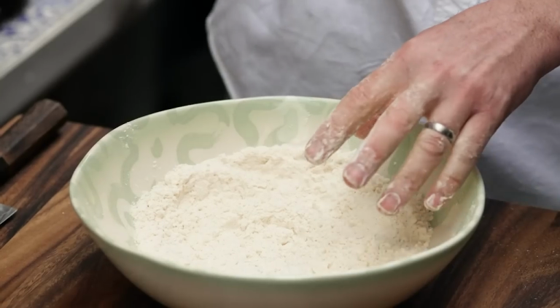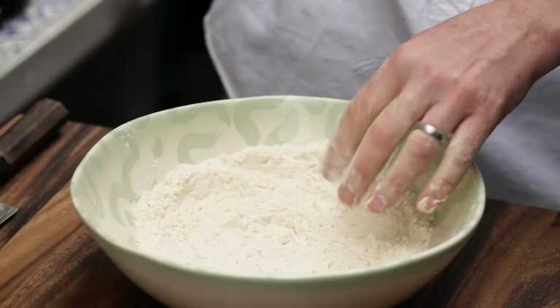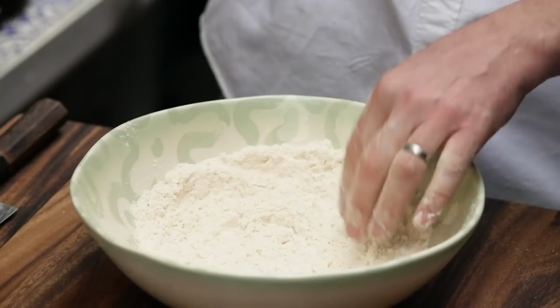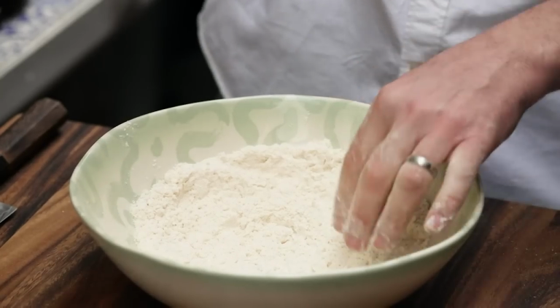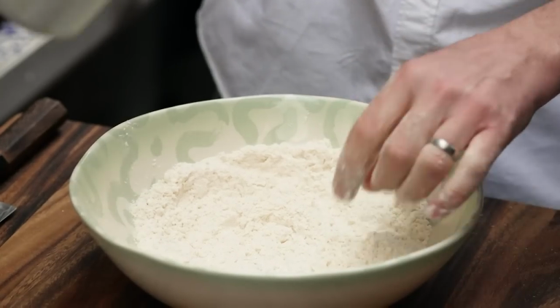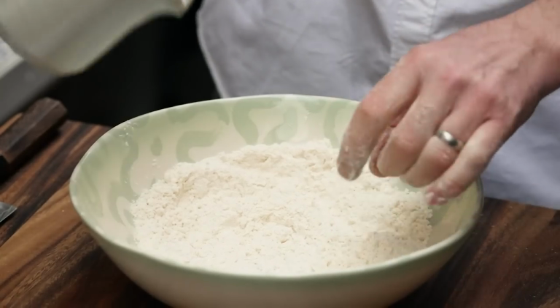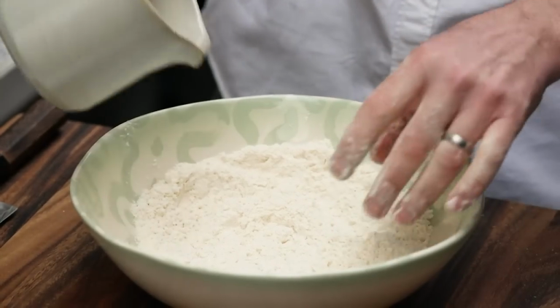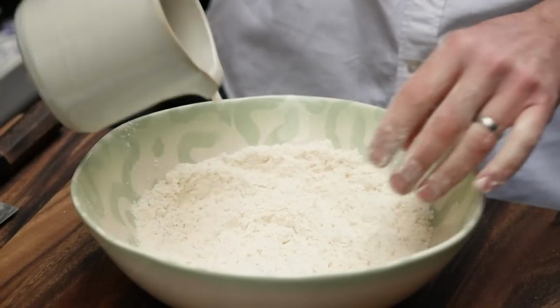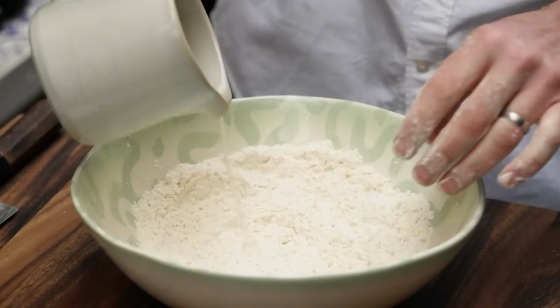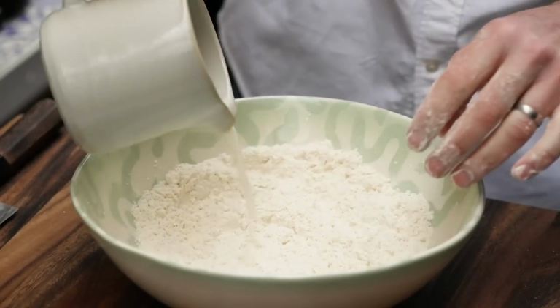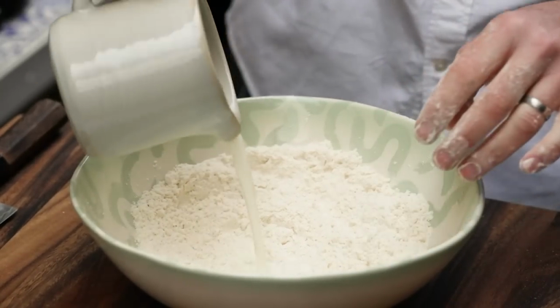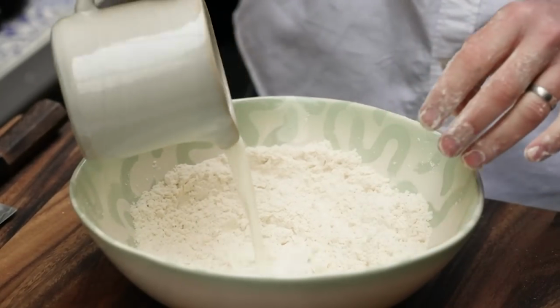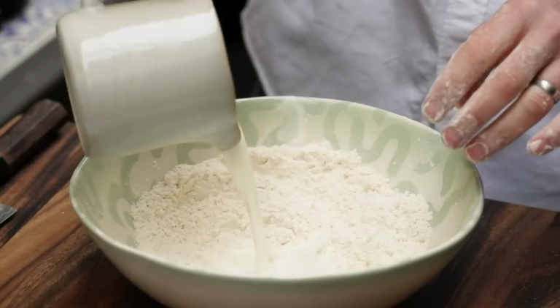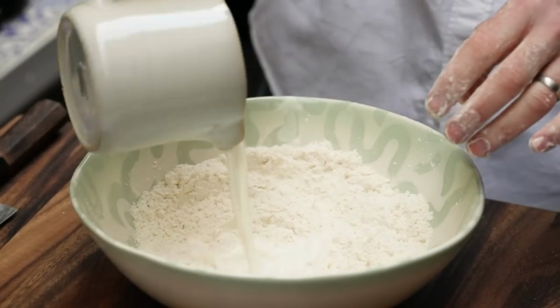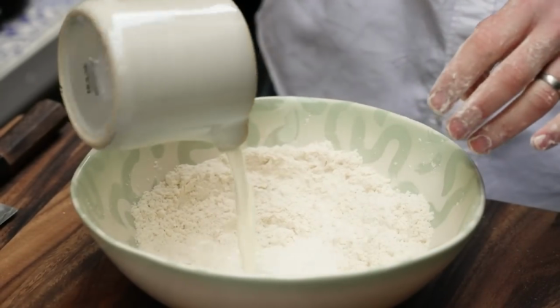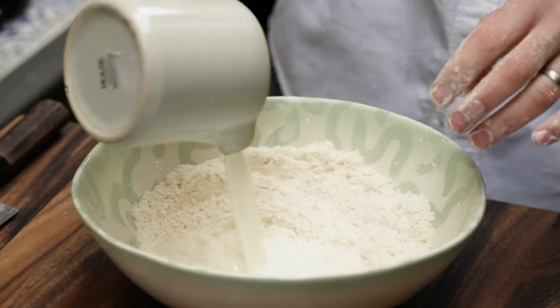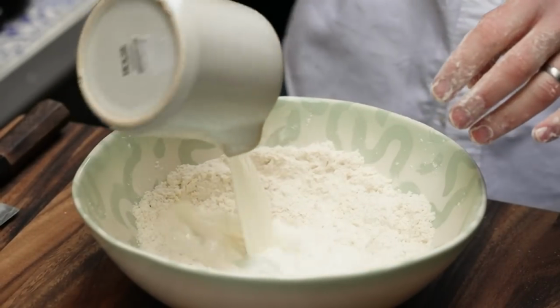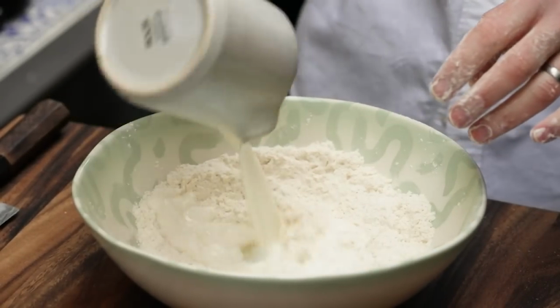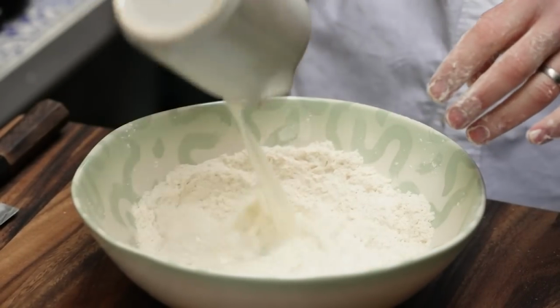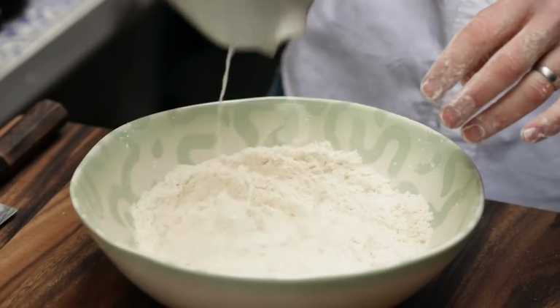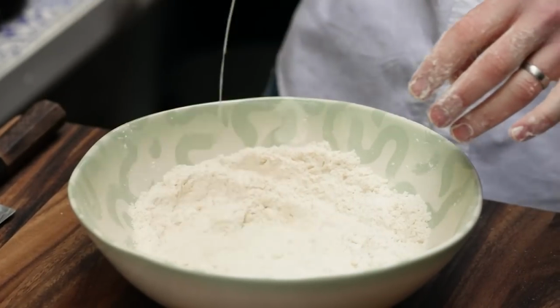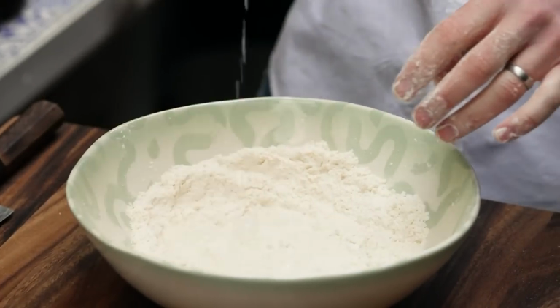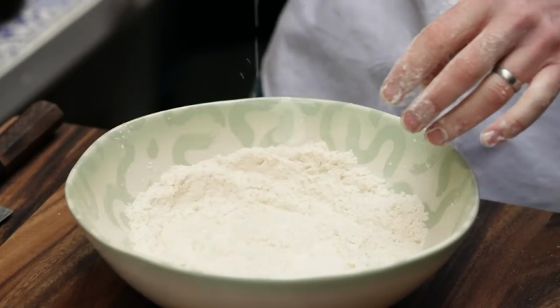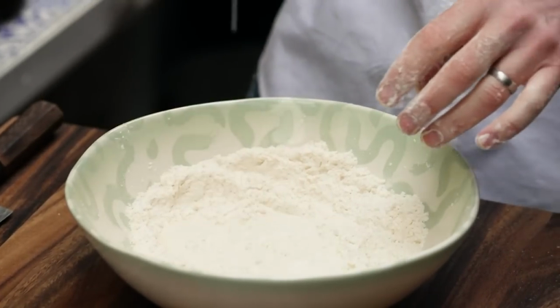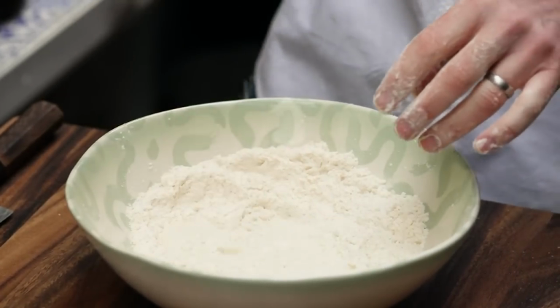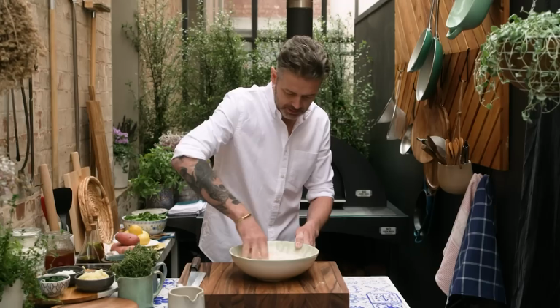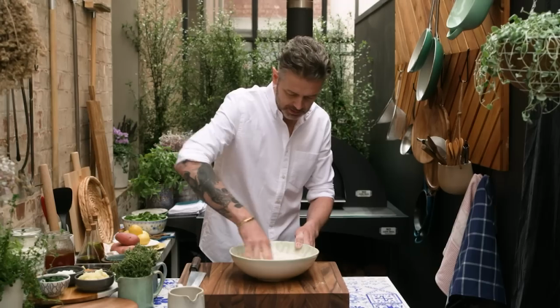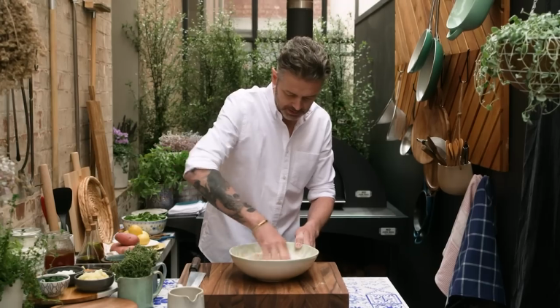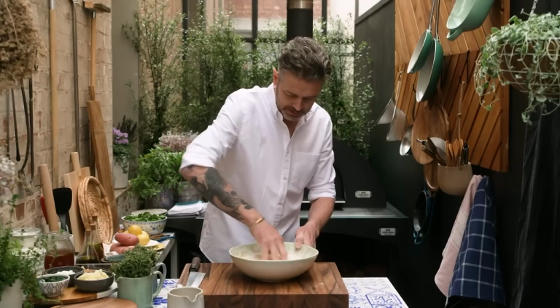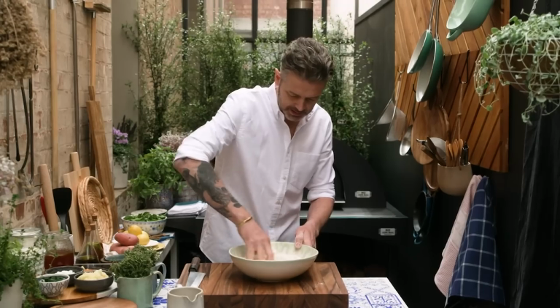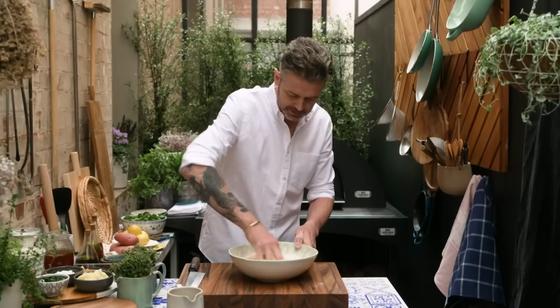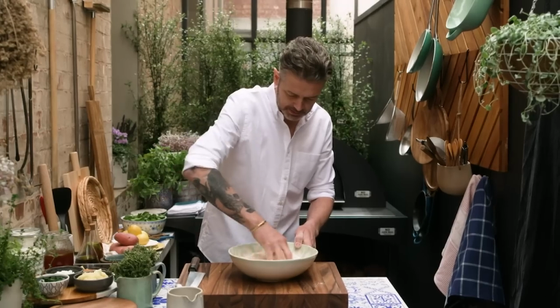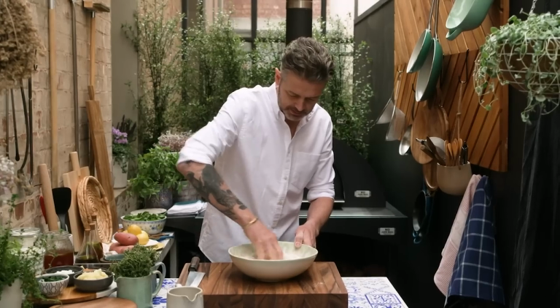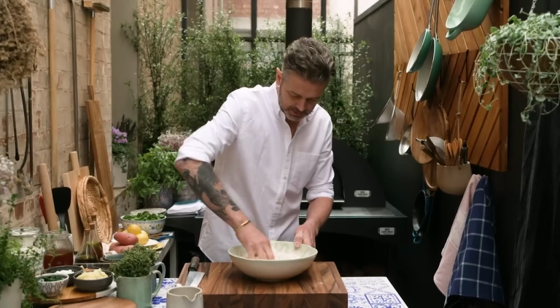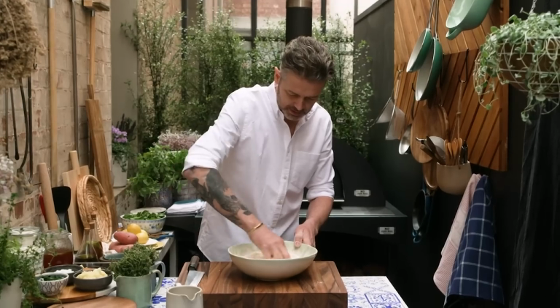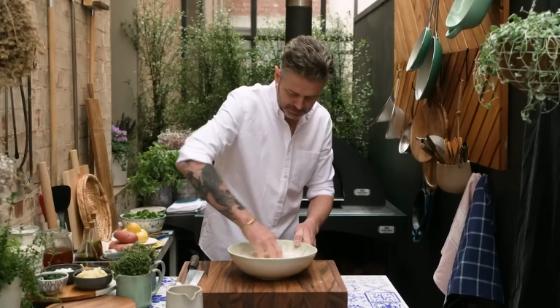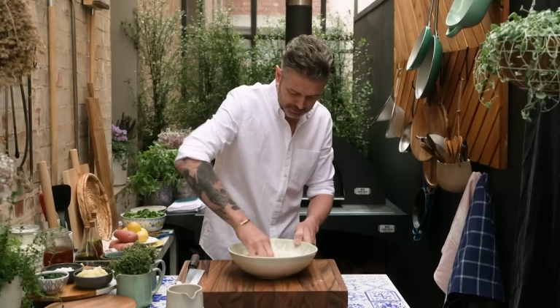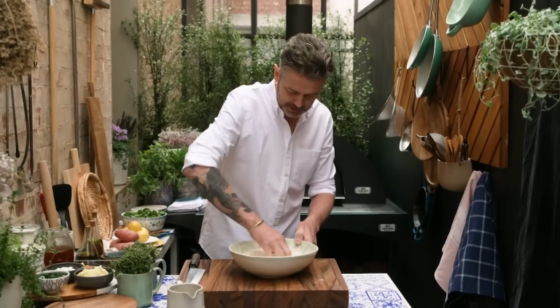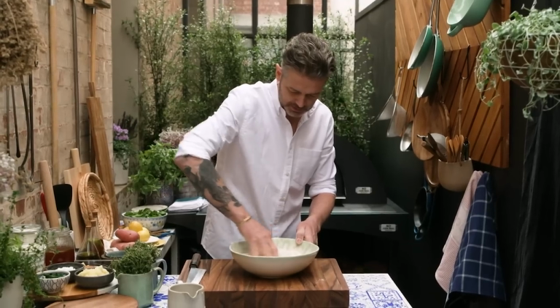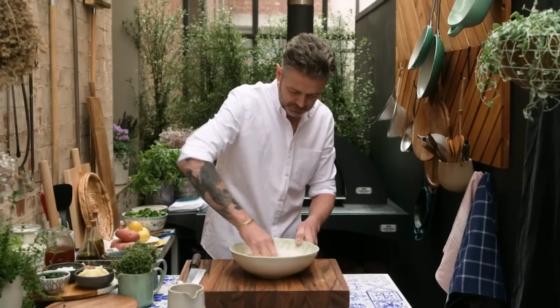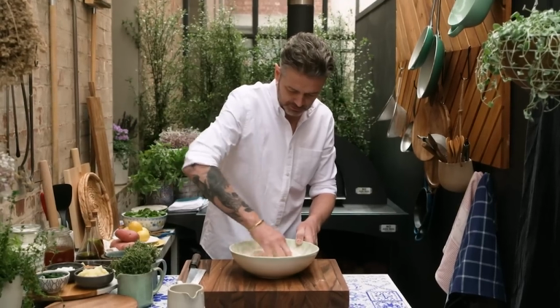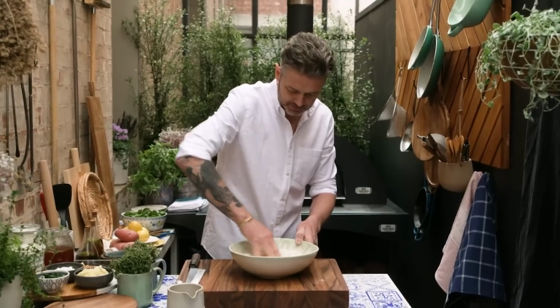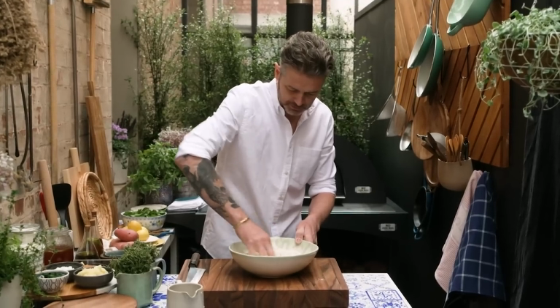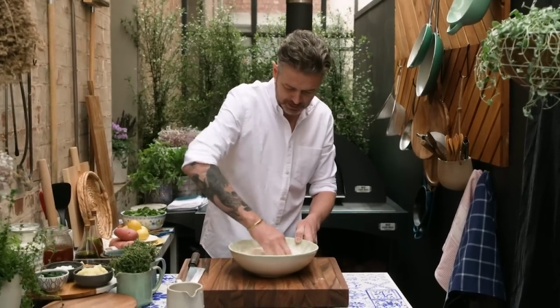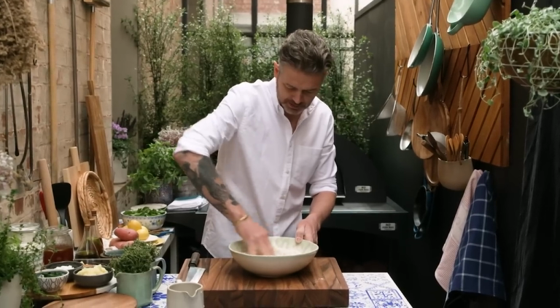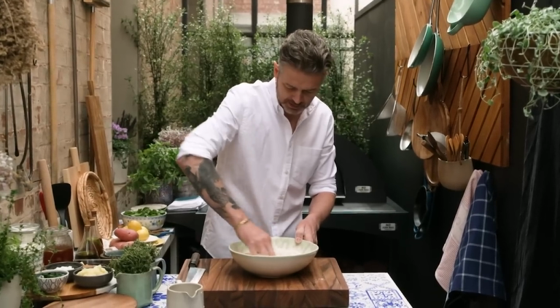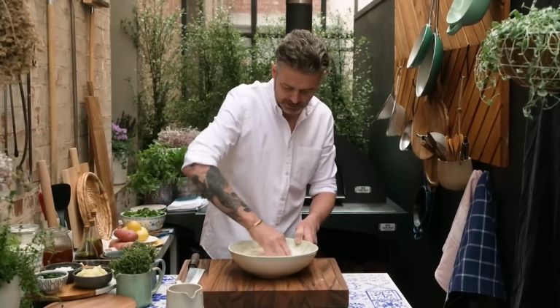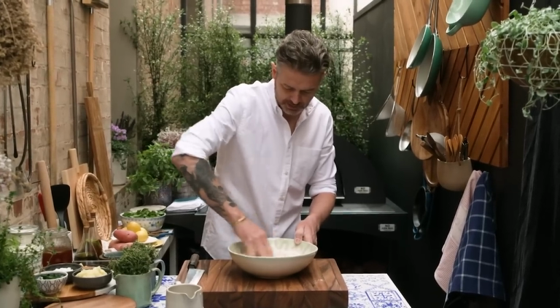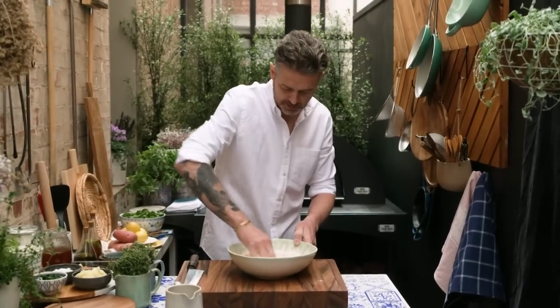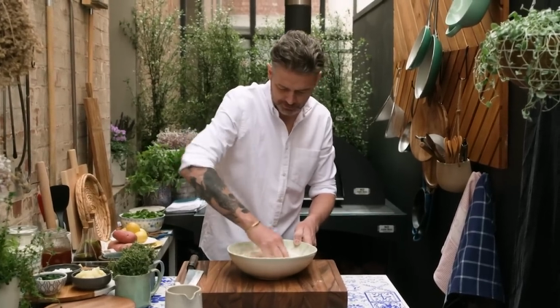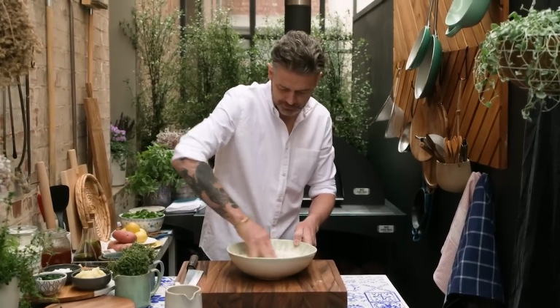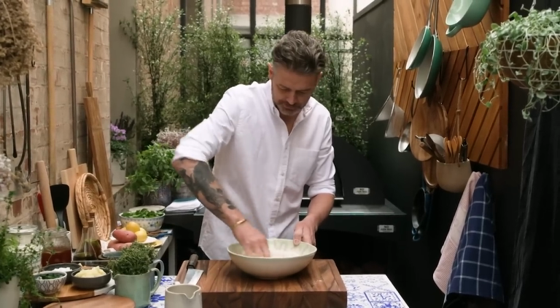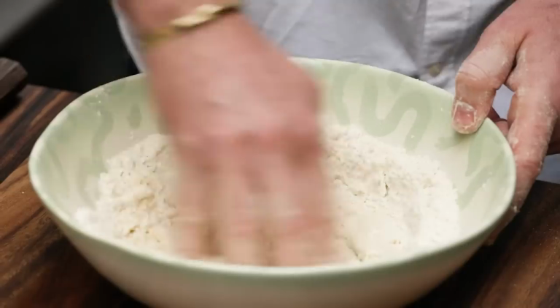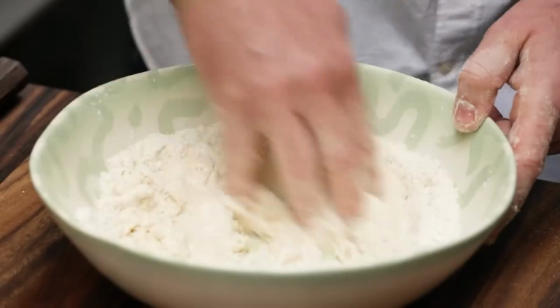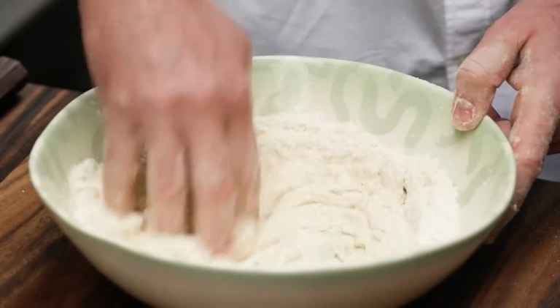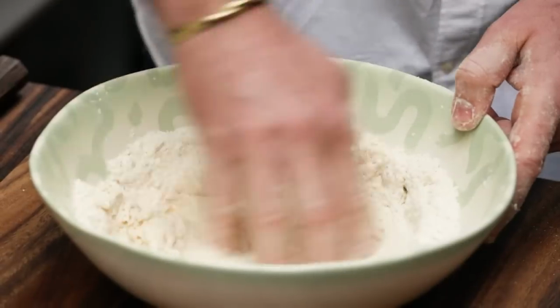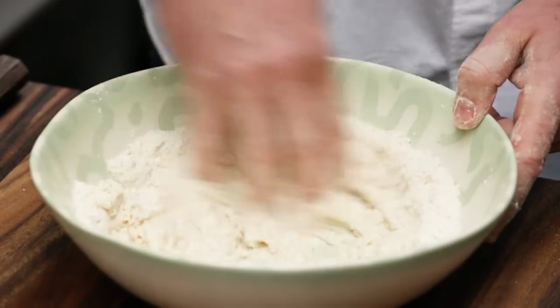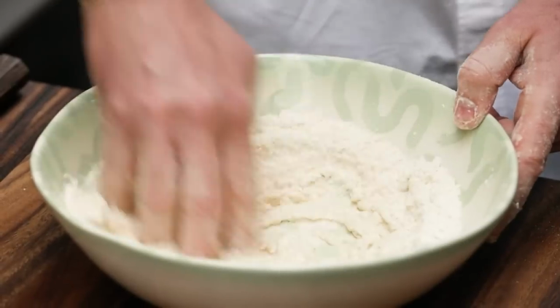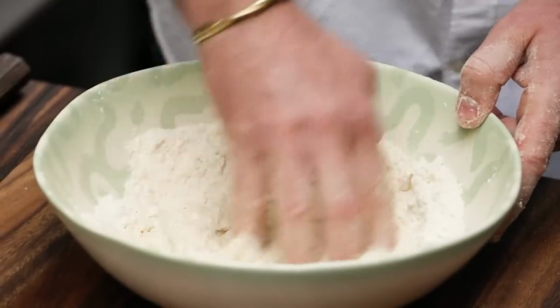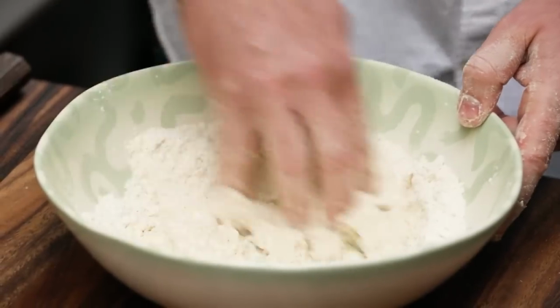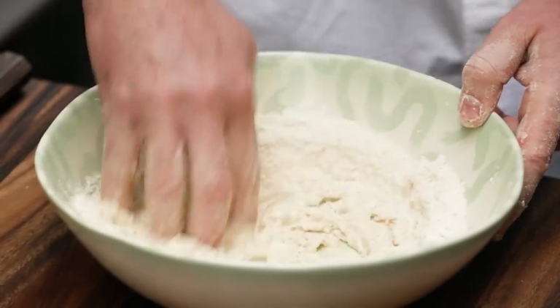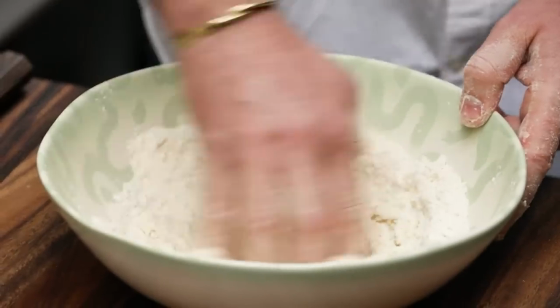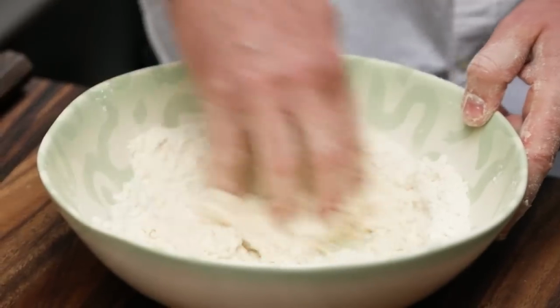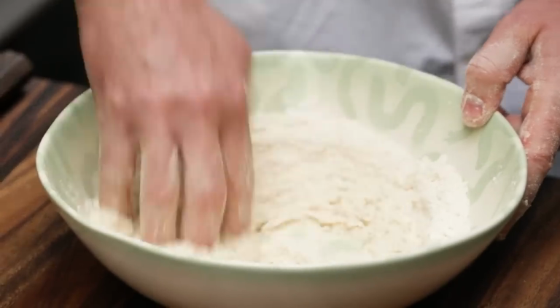Milk. Not much. Just pour it into the middle, then mix from the inside out and just bring it into a dough.